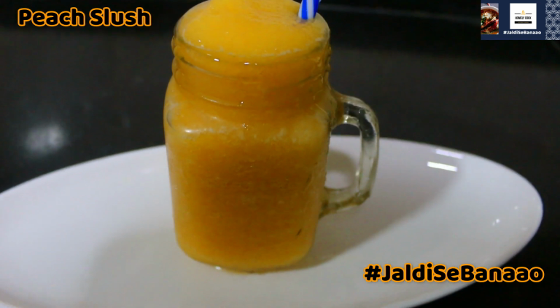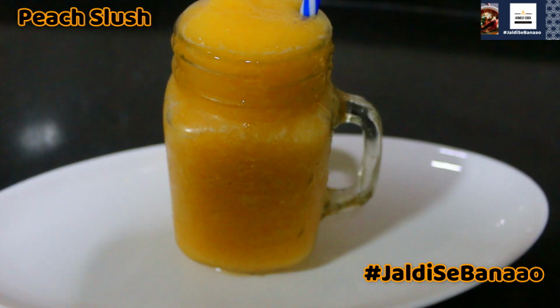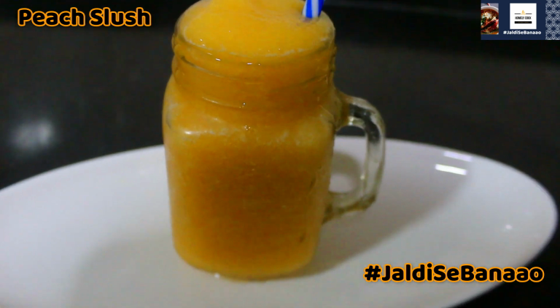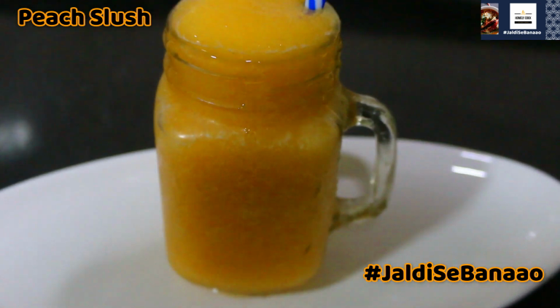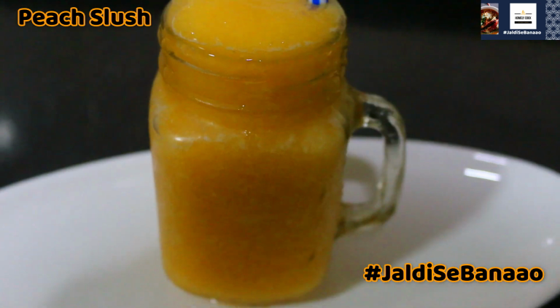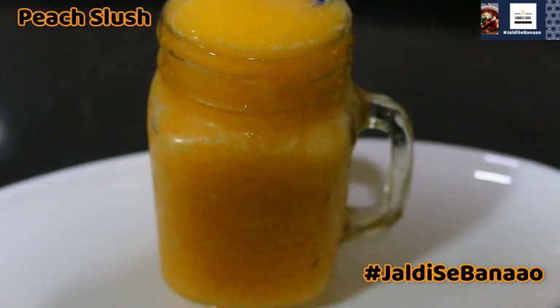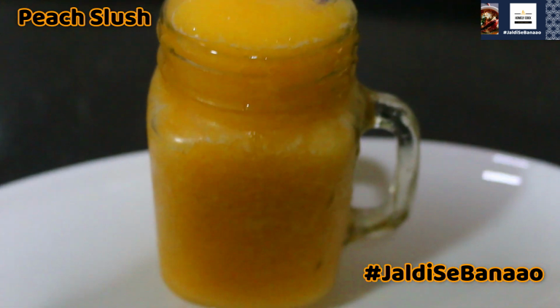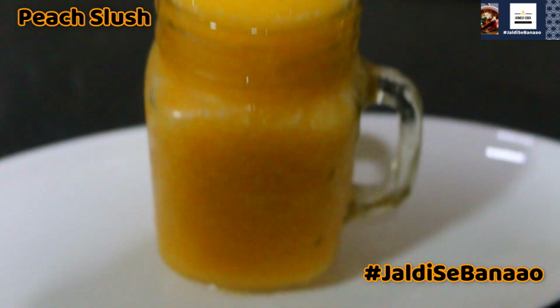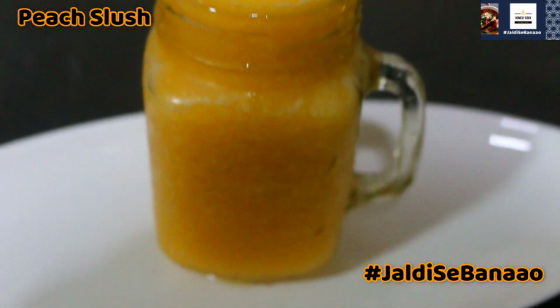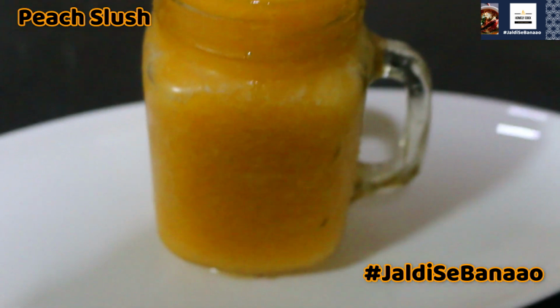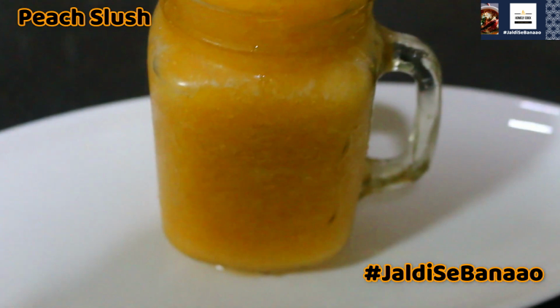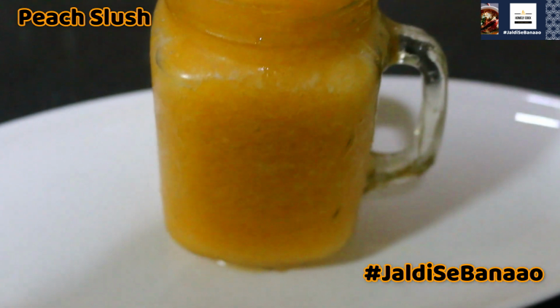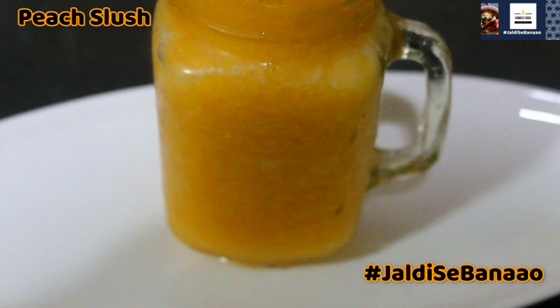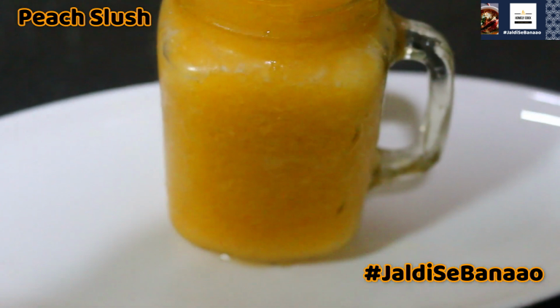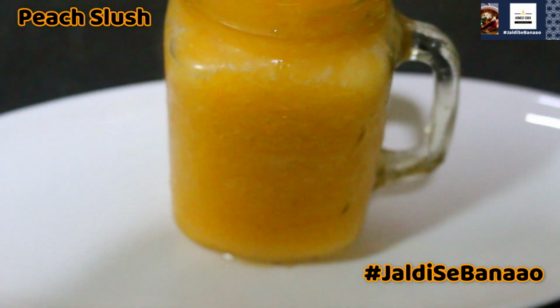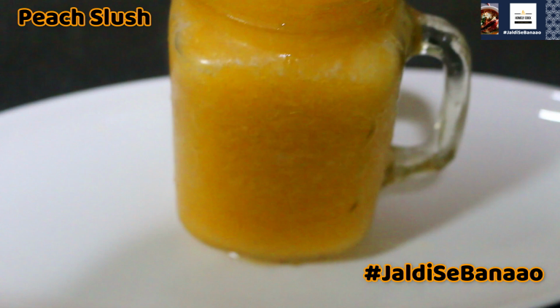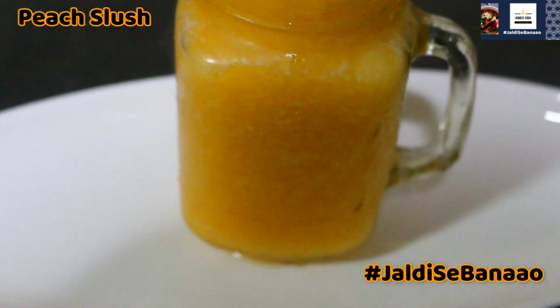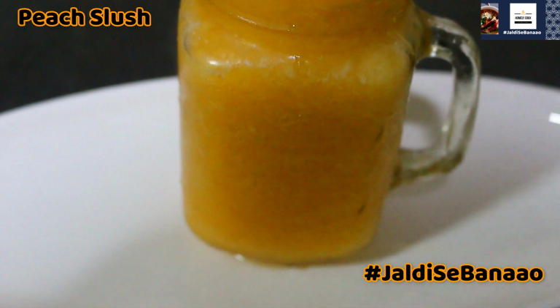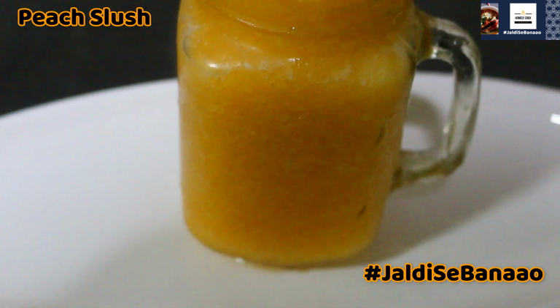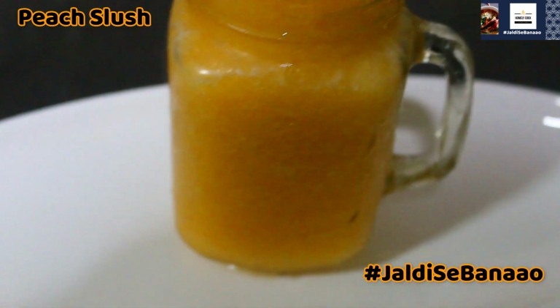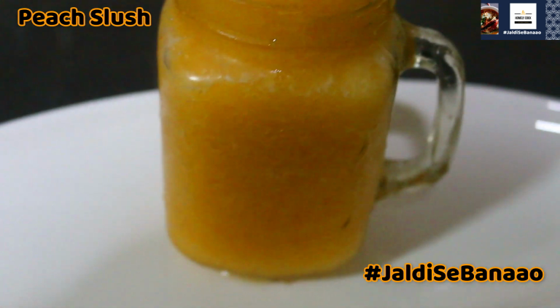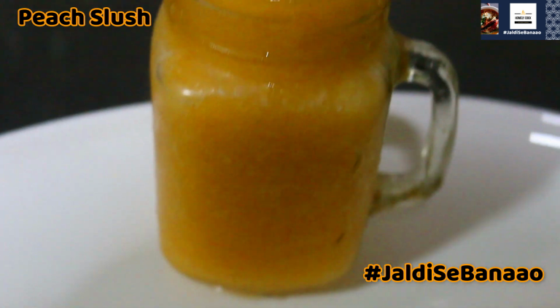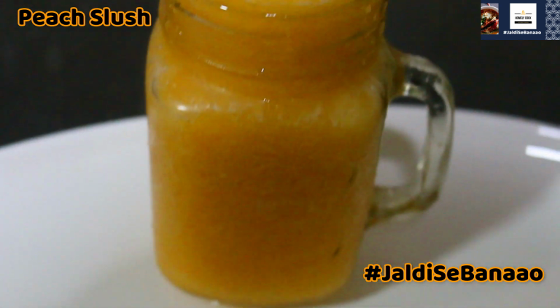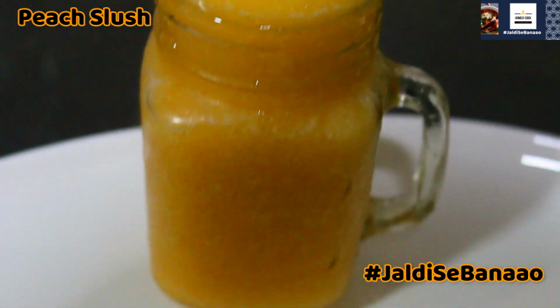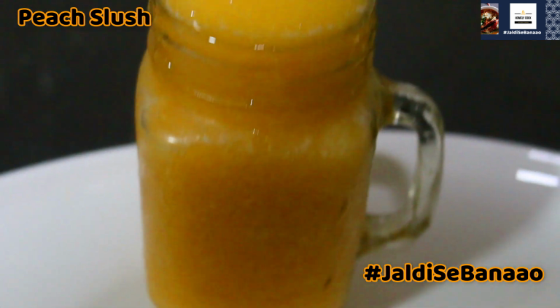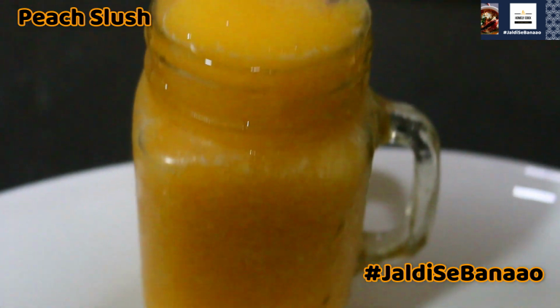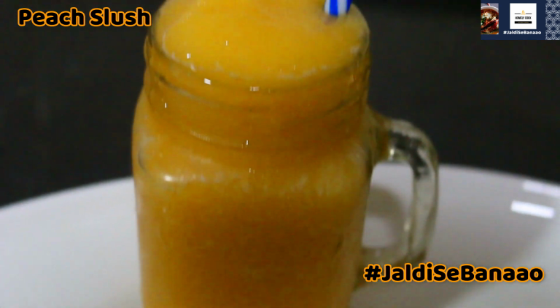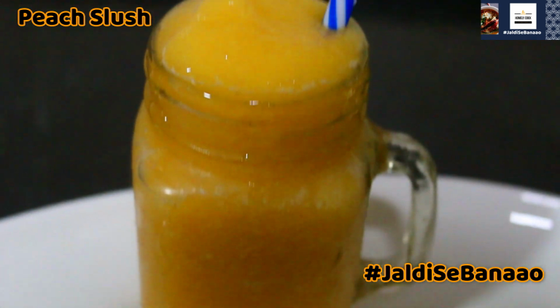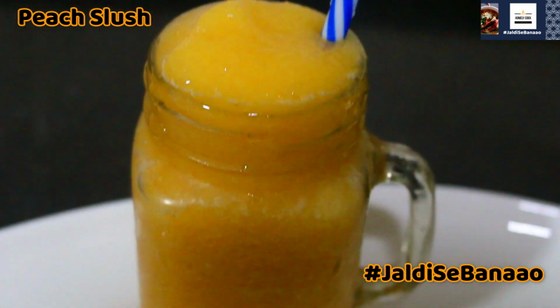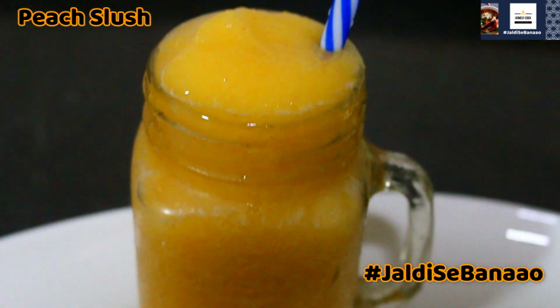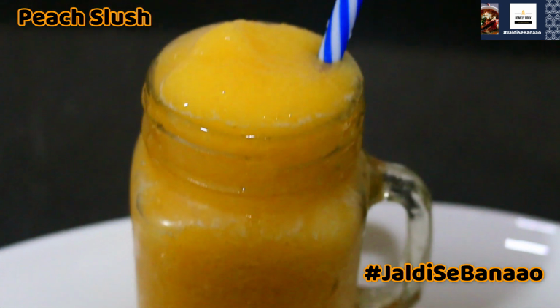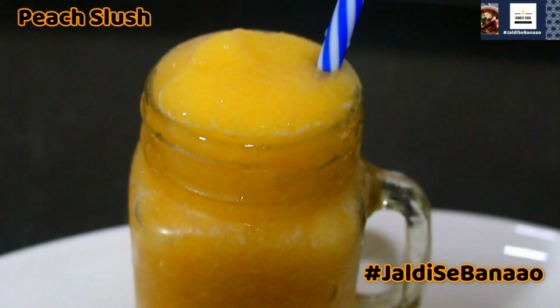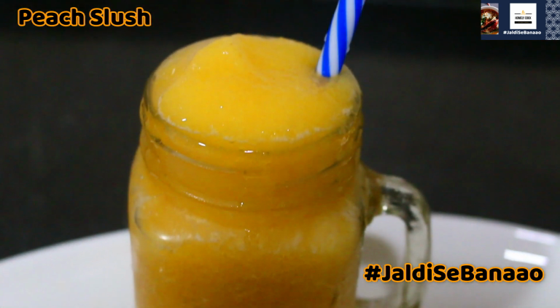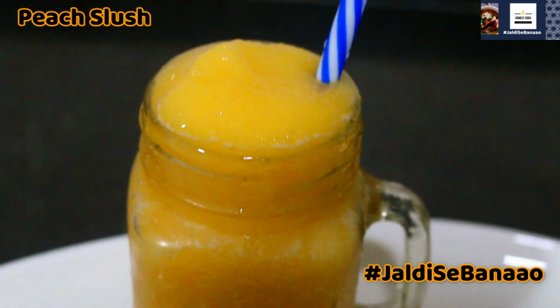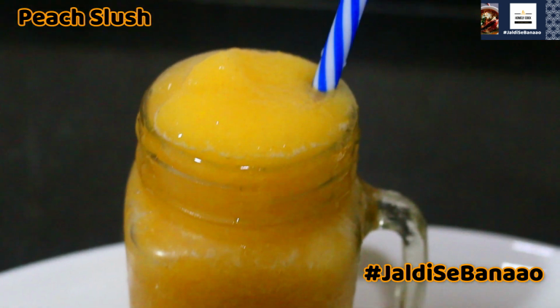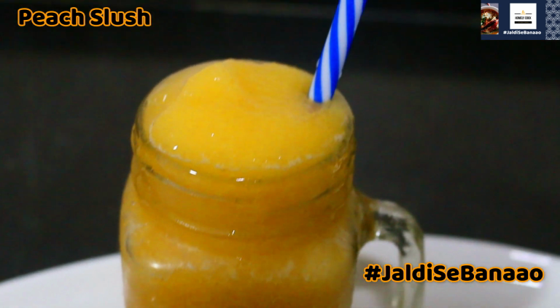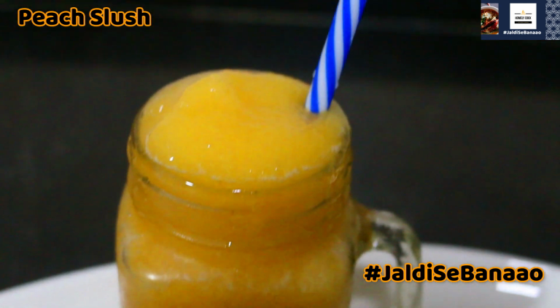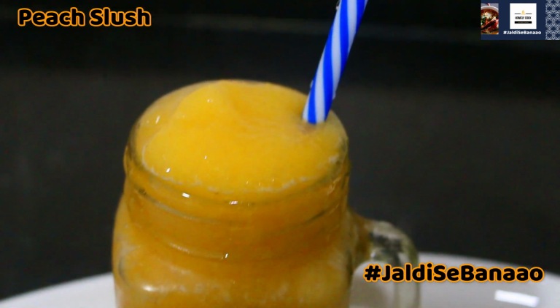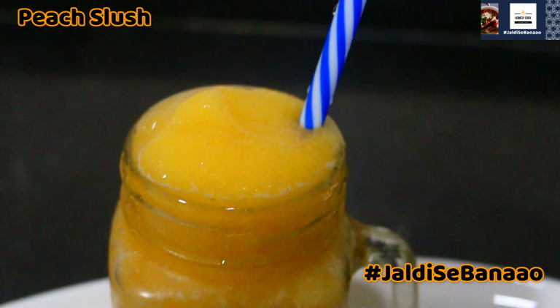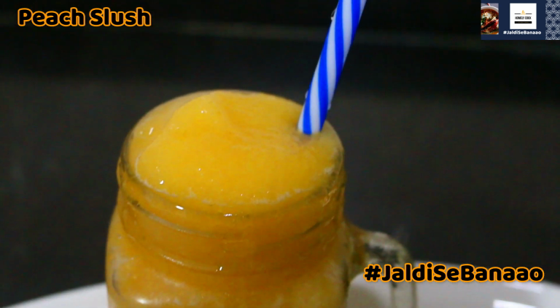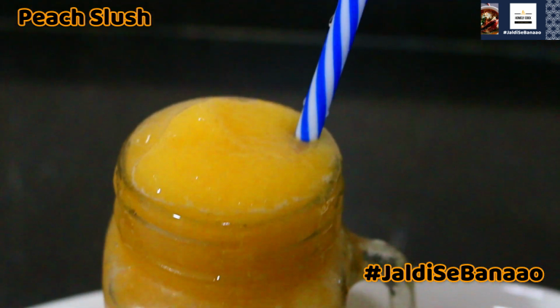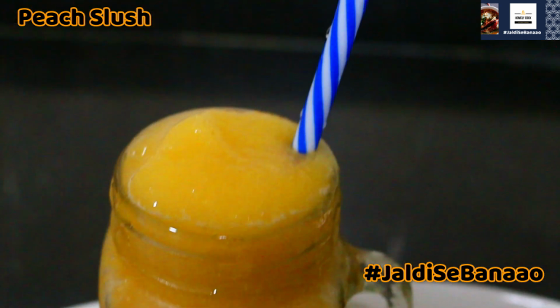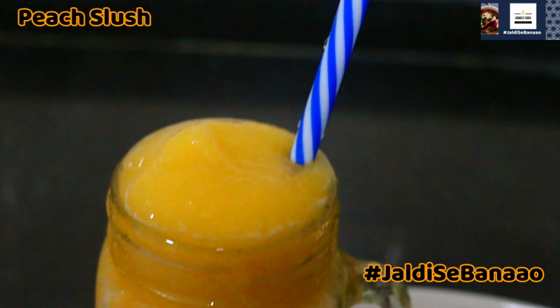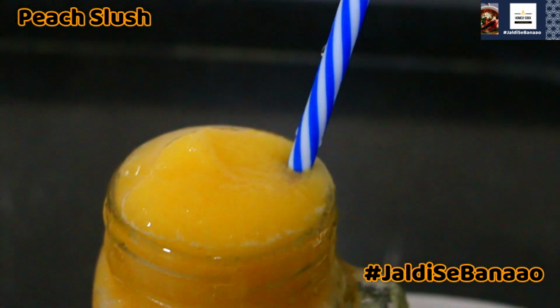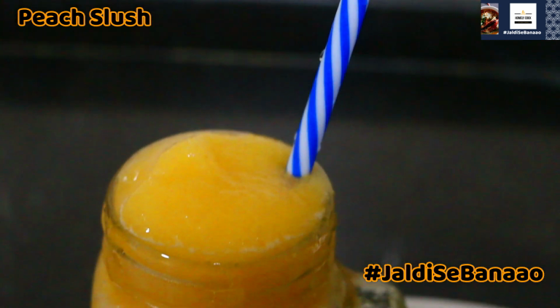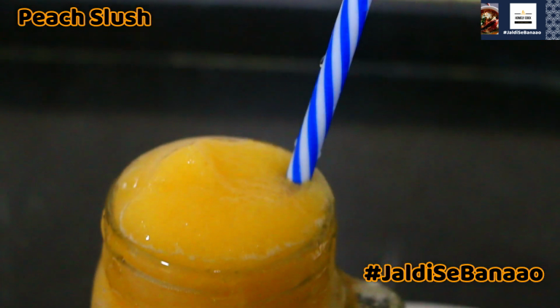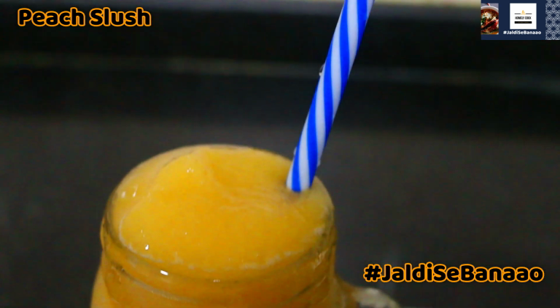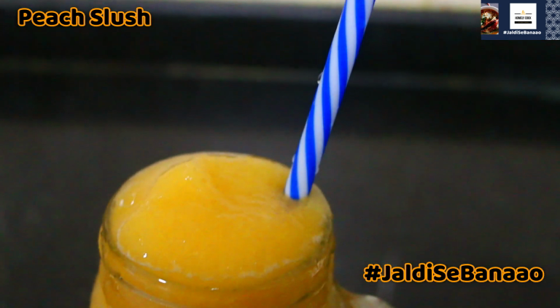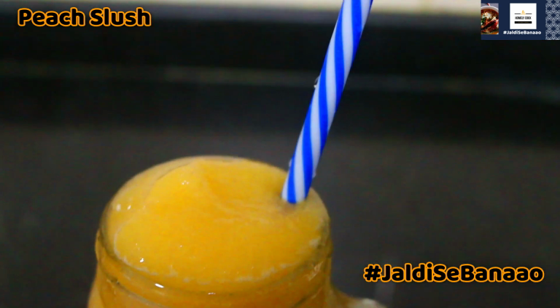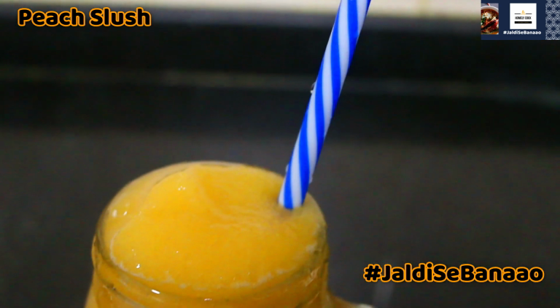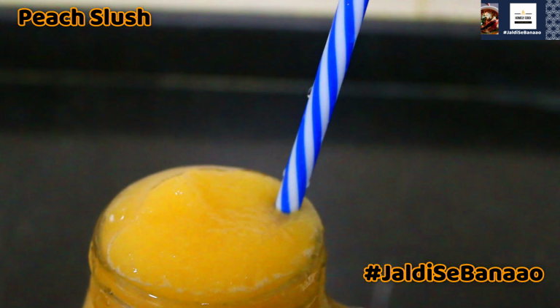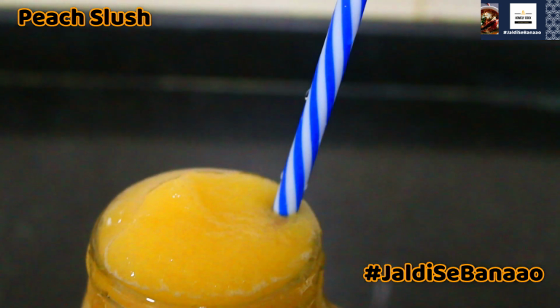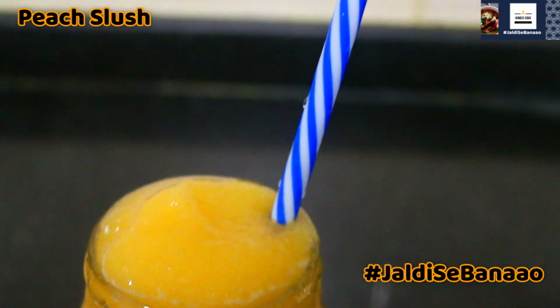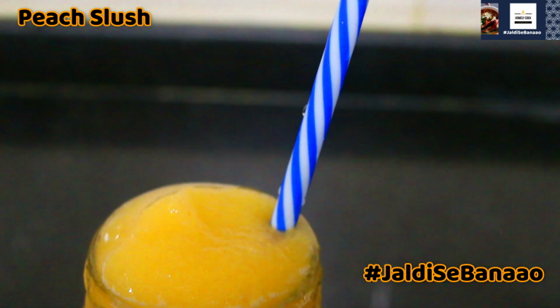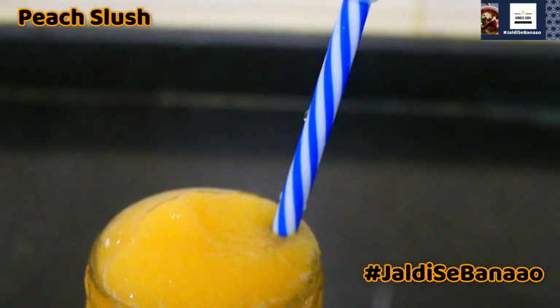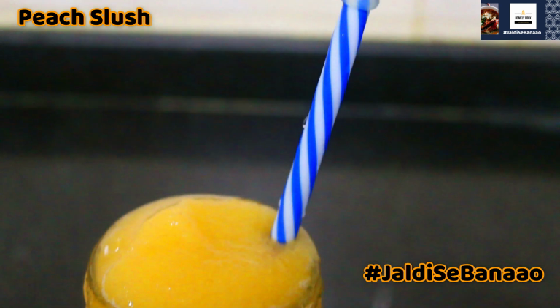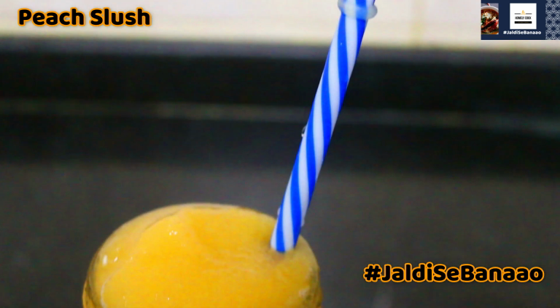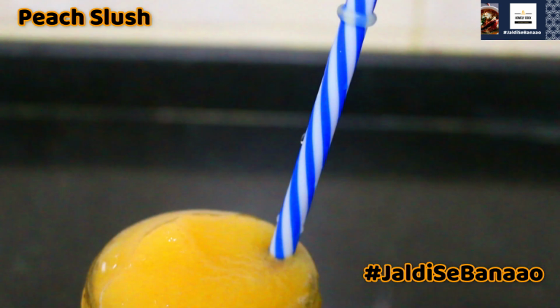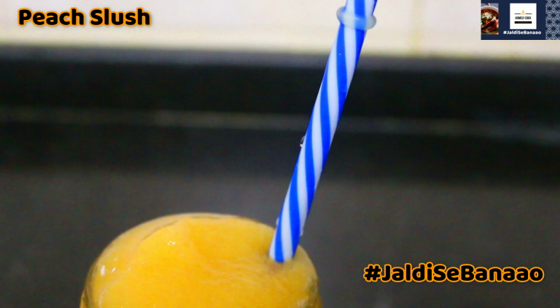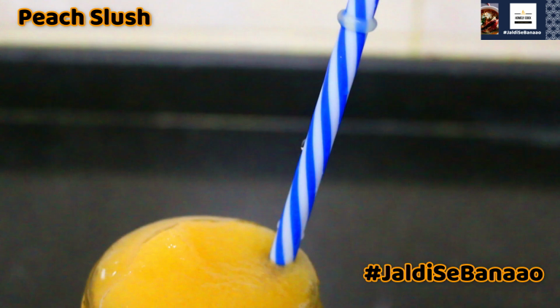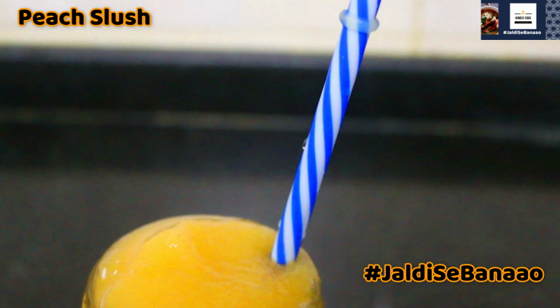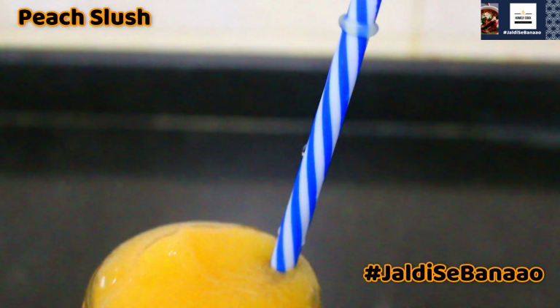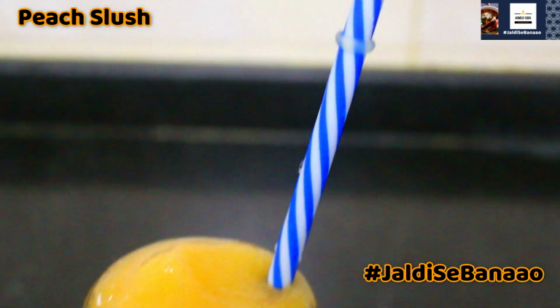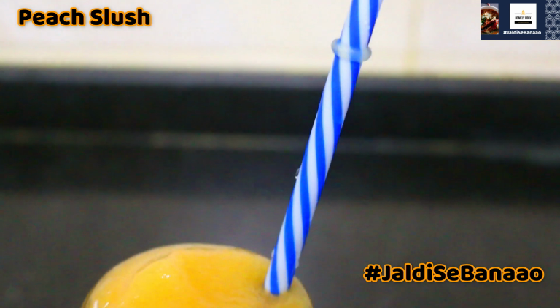Hello, welcome to Homely Cooks. Today, we will teach you the Peach Slush. So, let's start with this recipe.